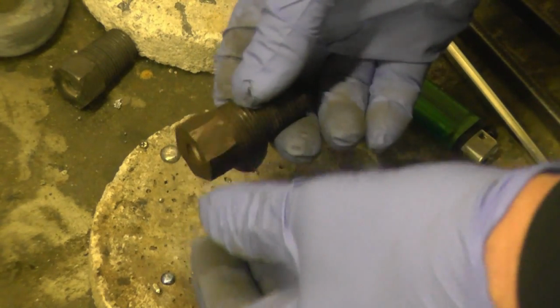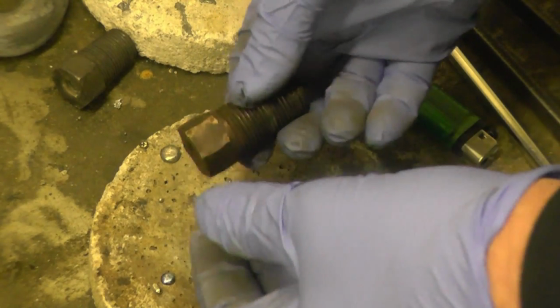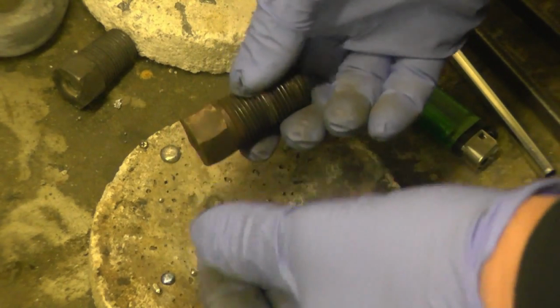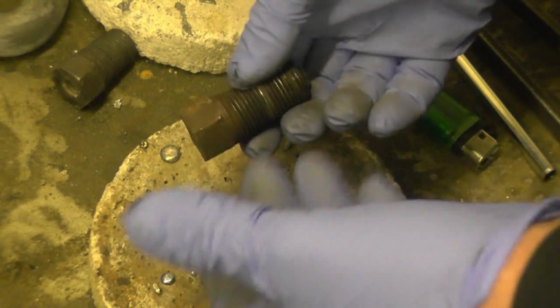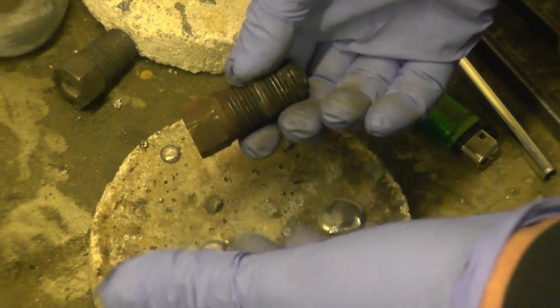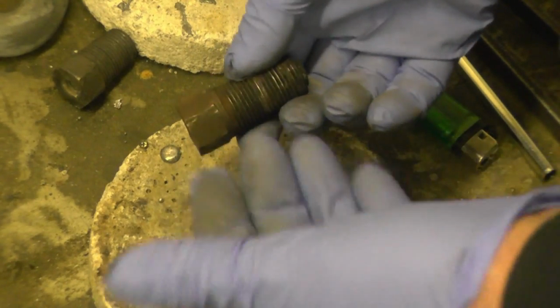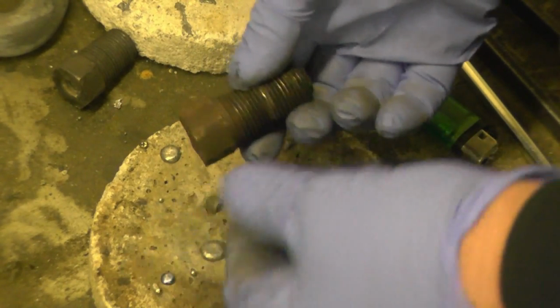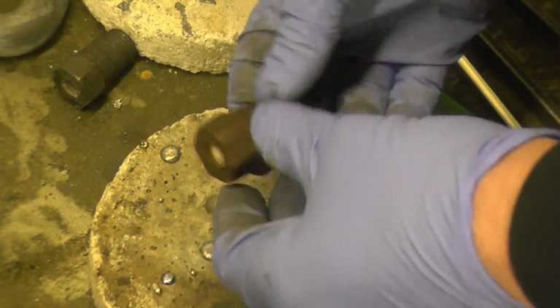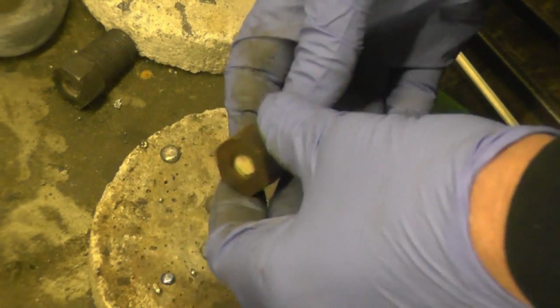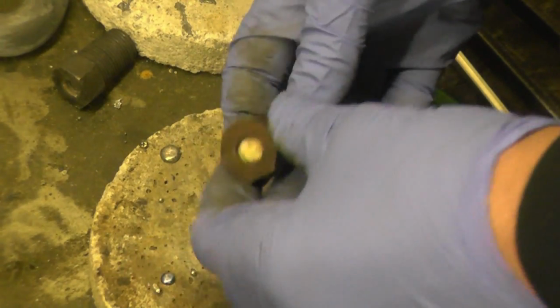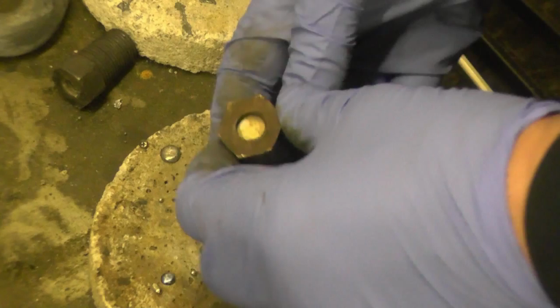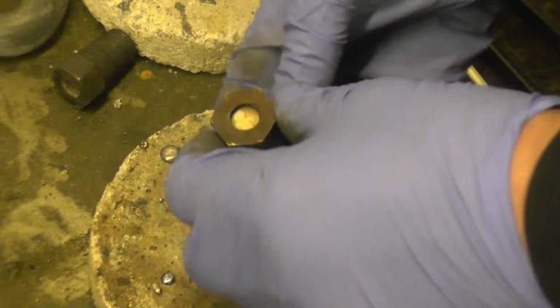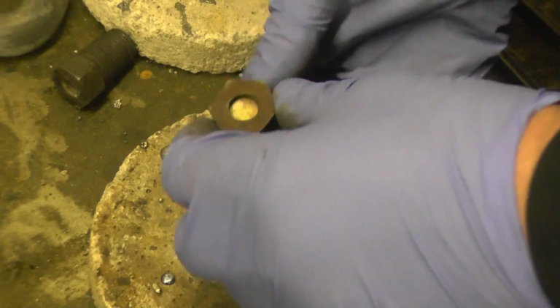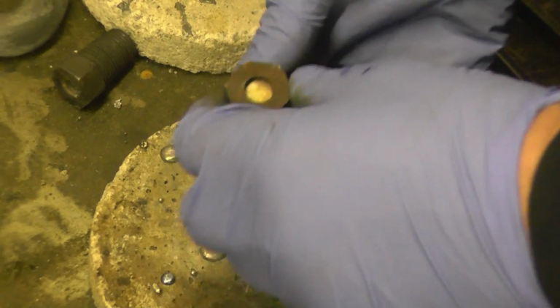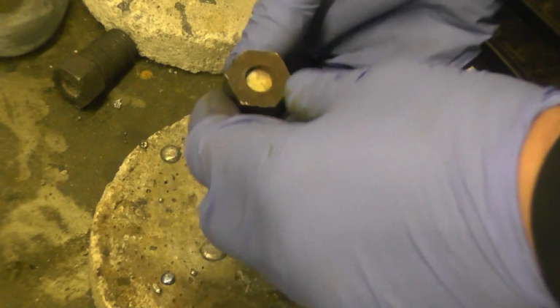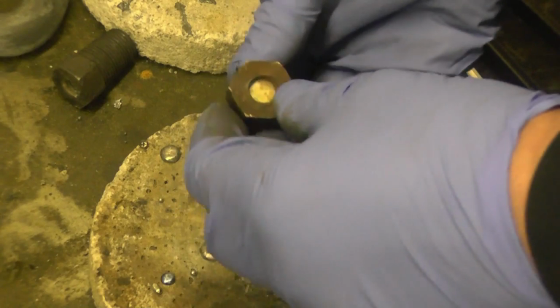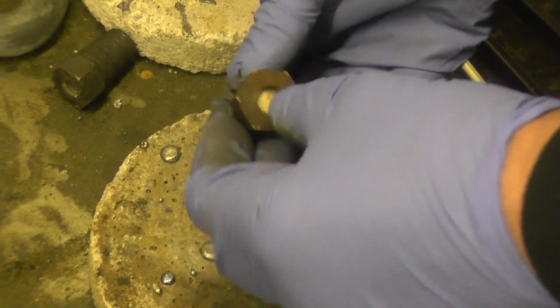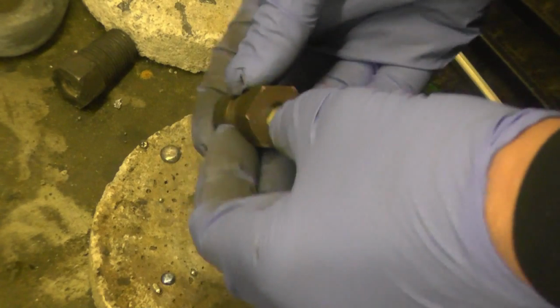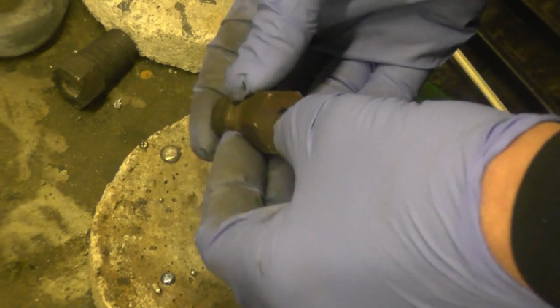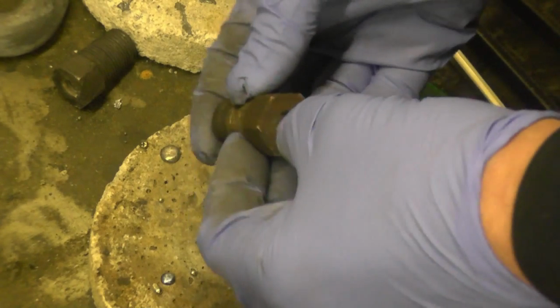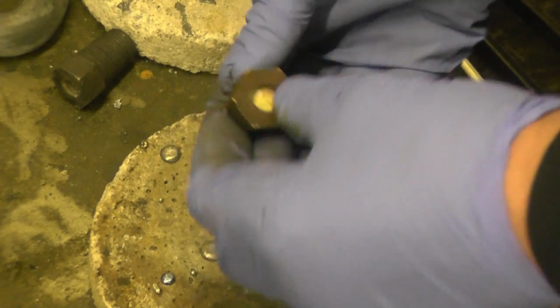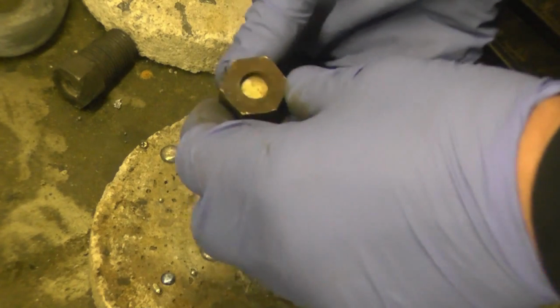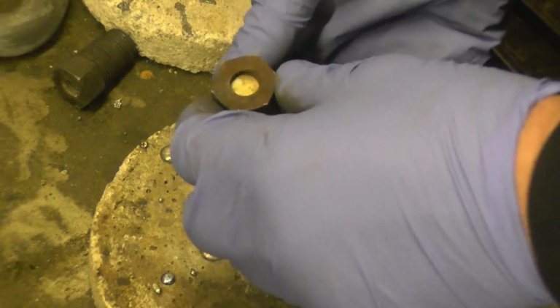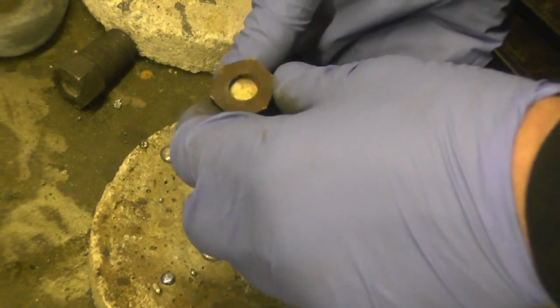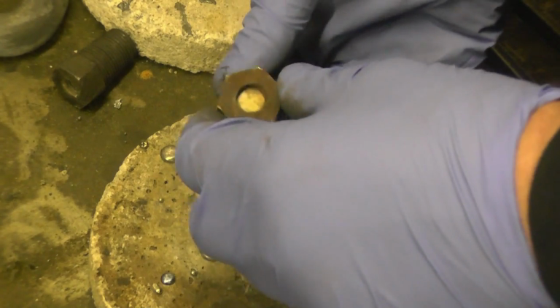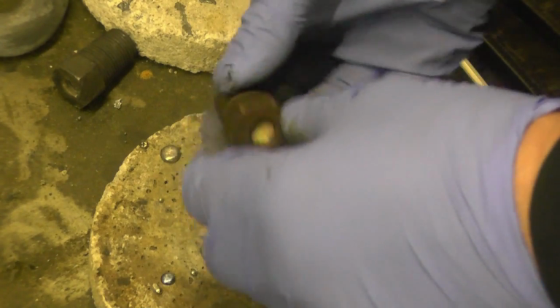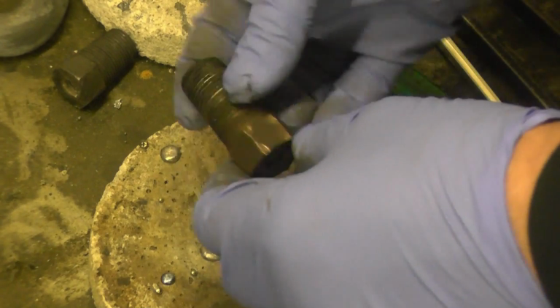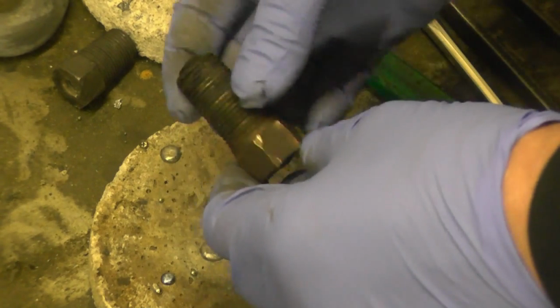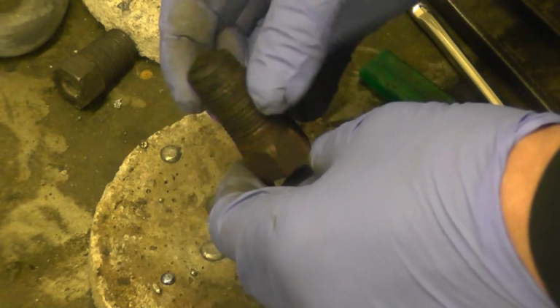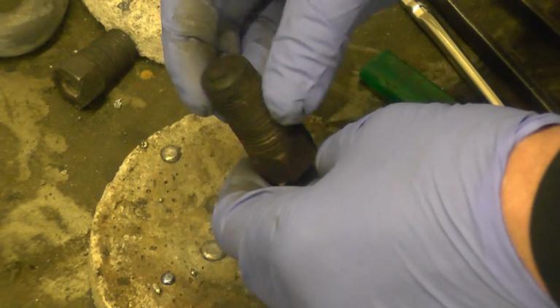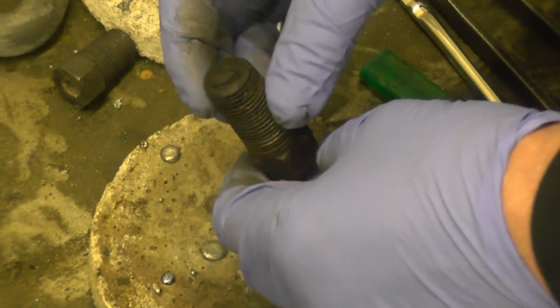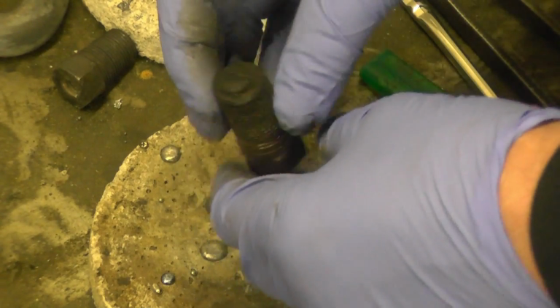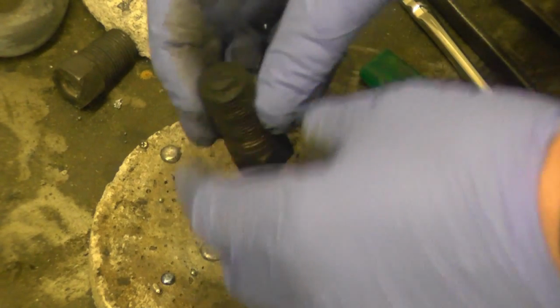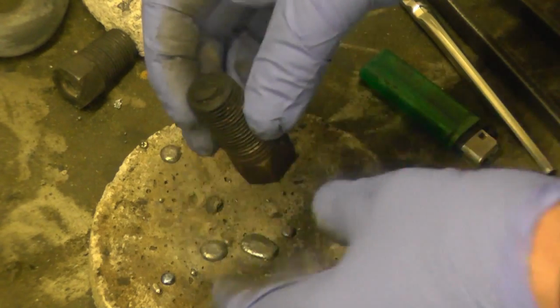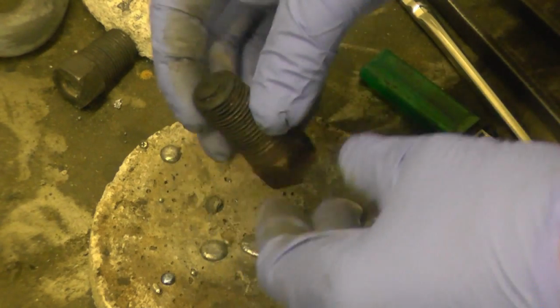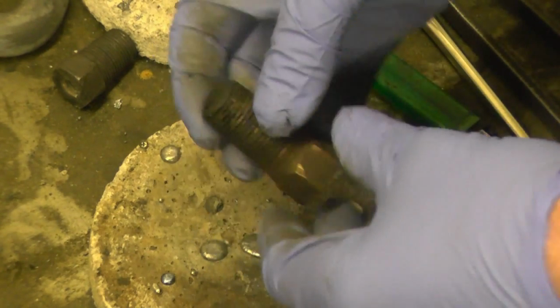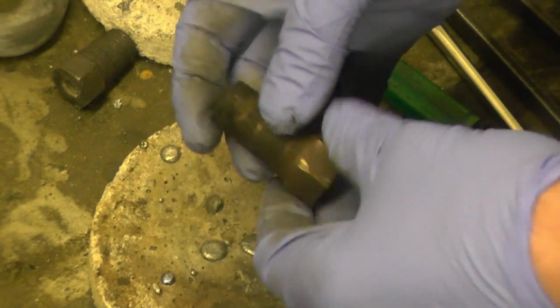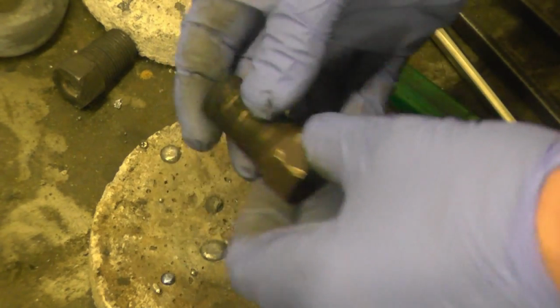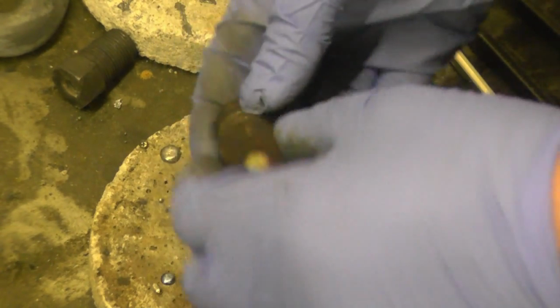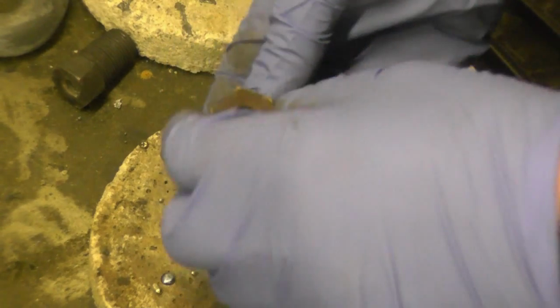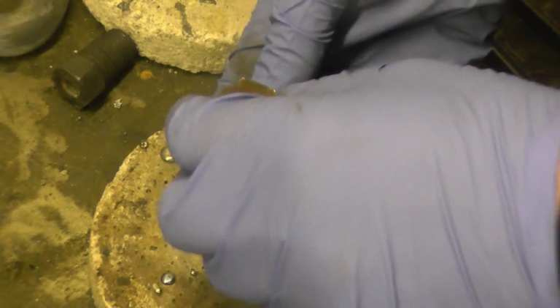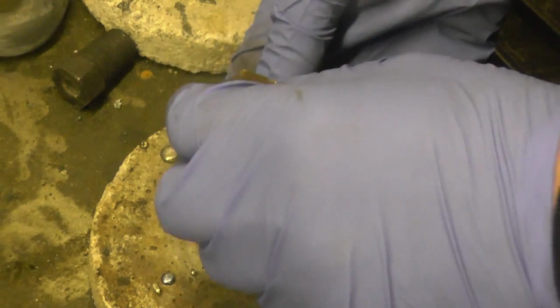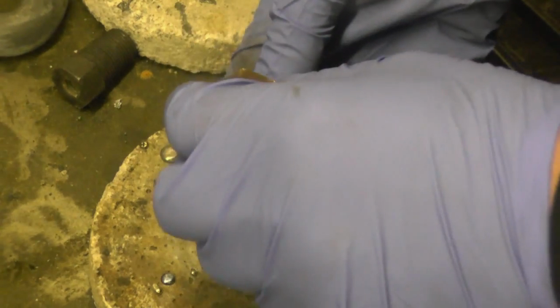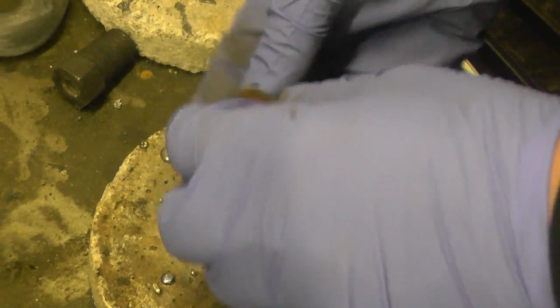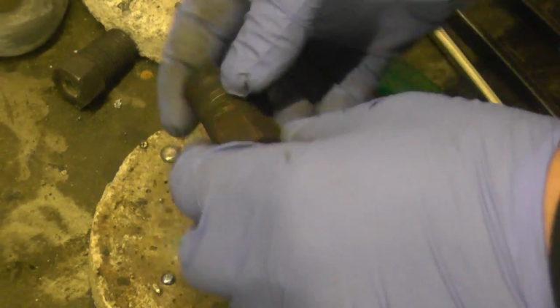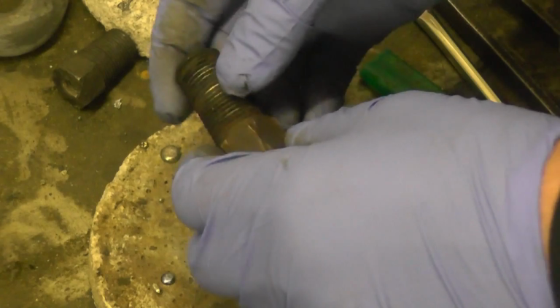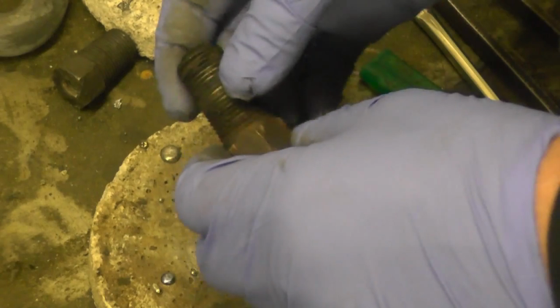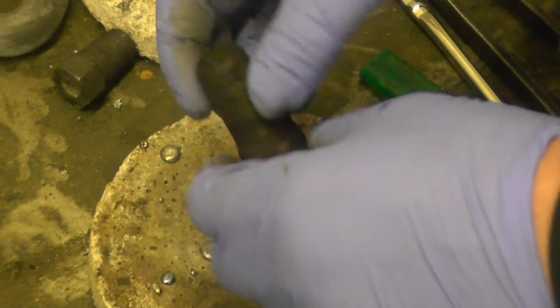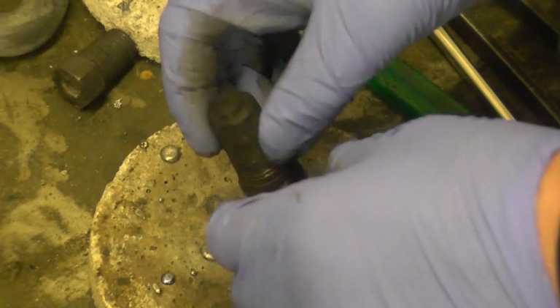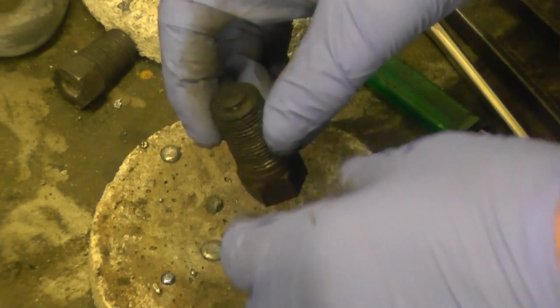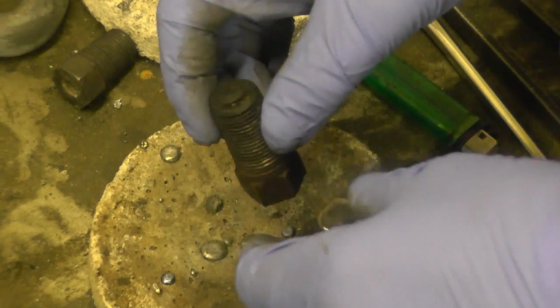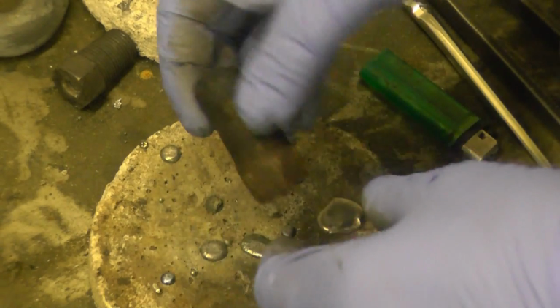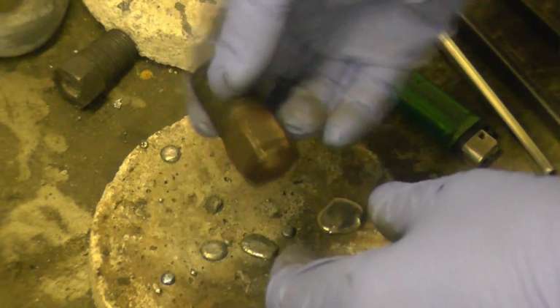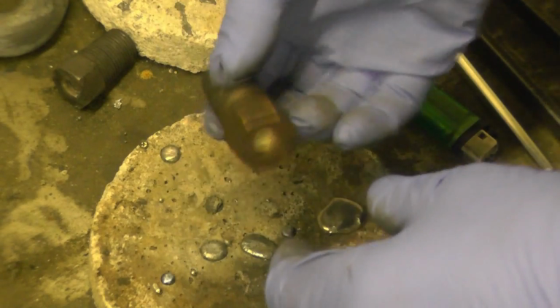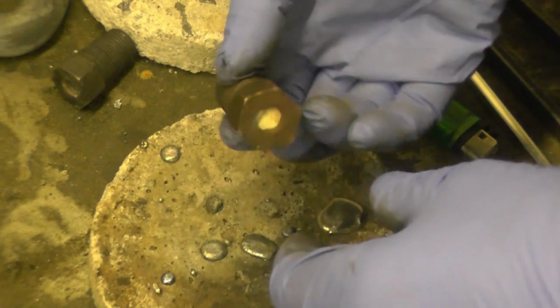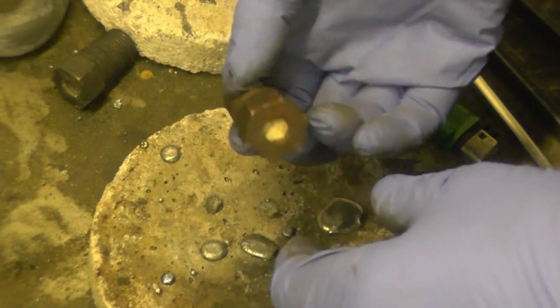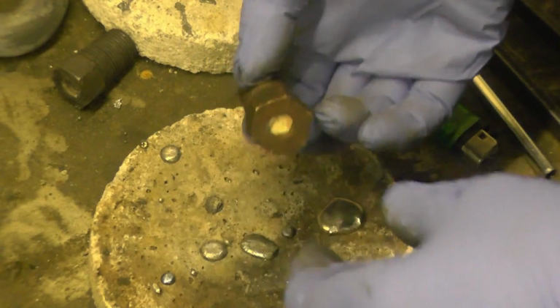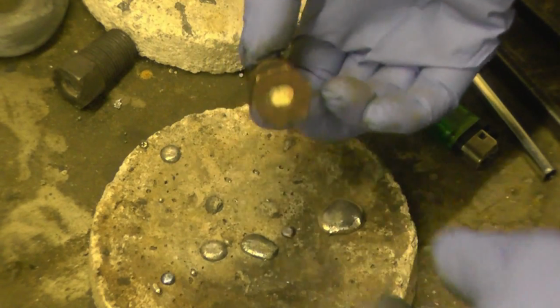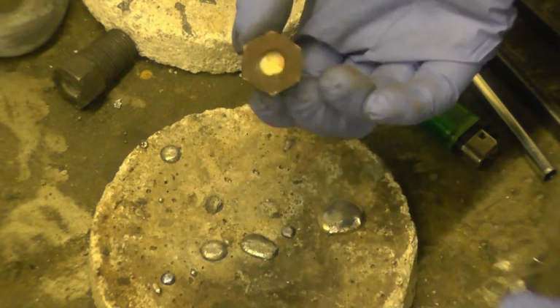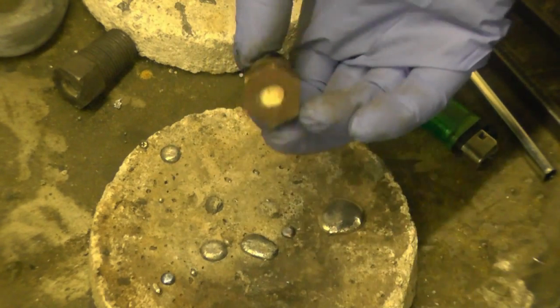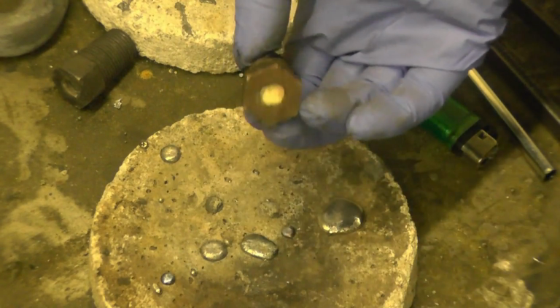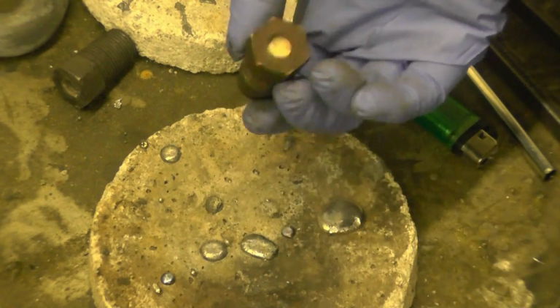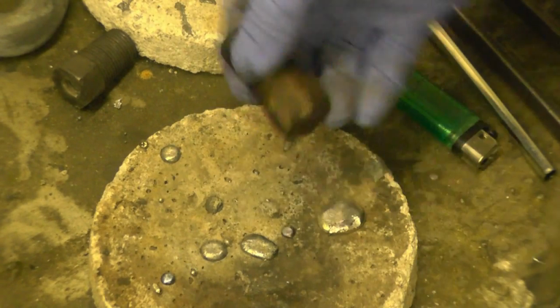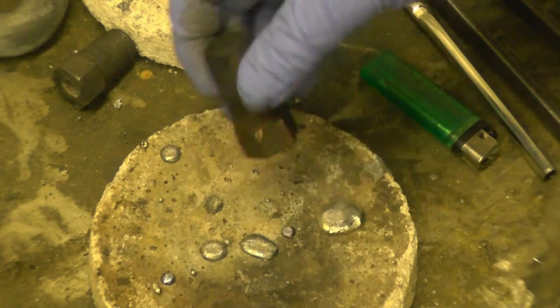What we're going to do today is renew the lead inside the plug. First thing to do is to warm it up and melt the lead out.